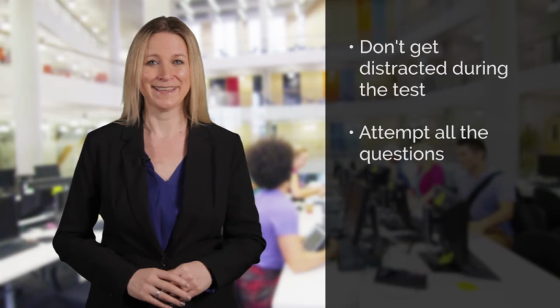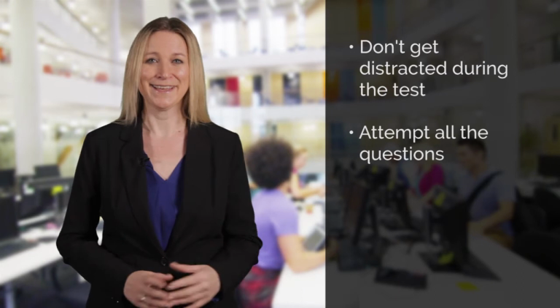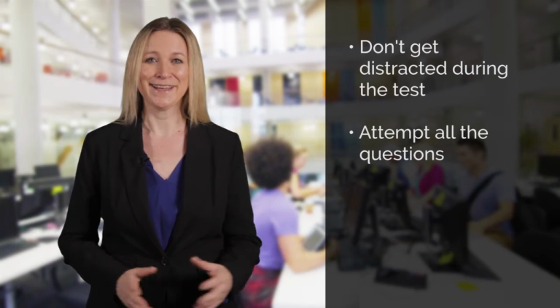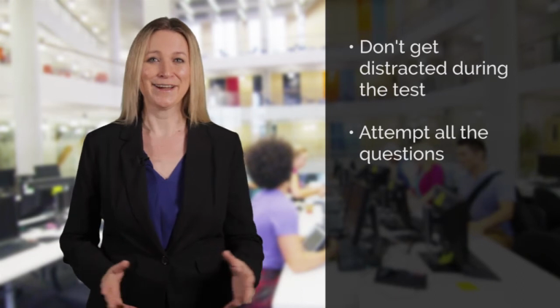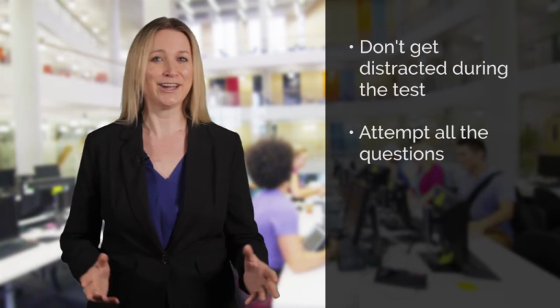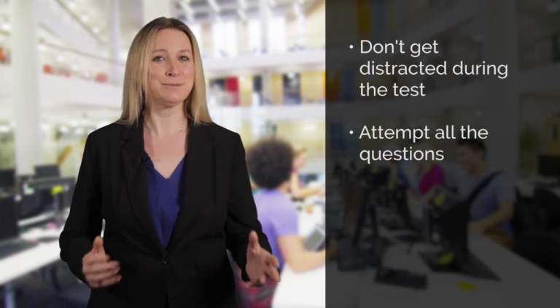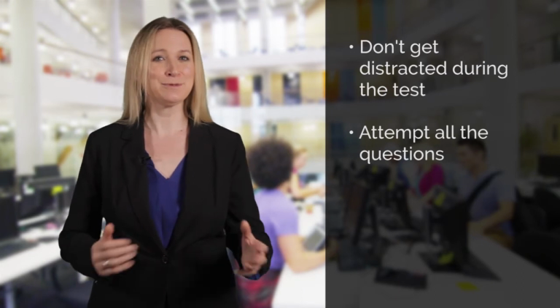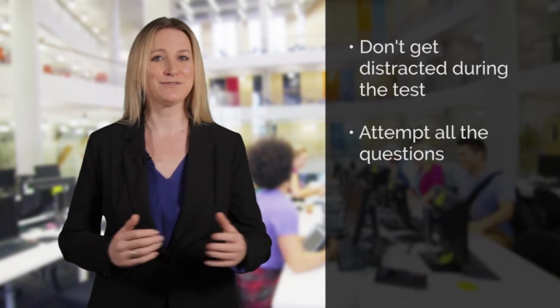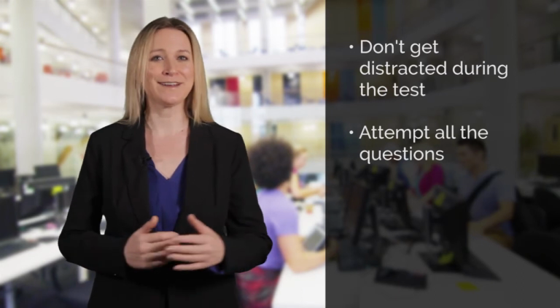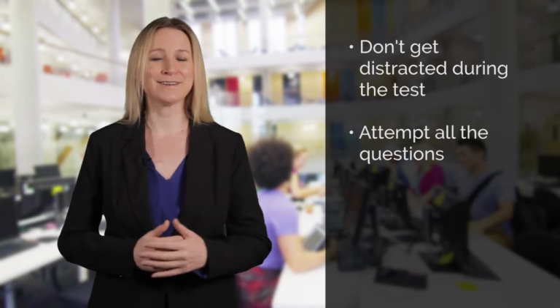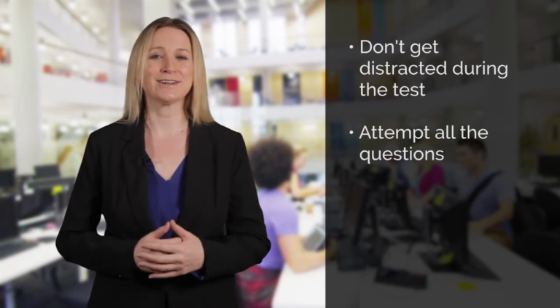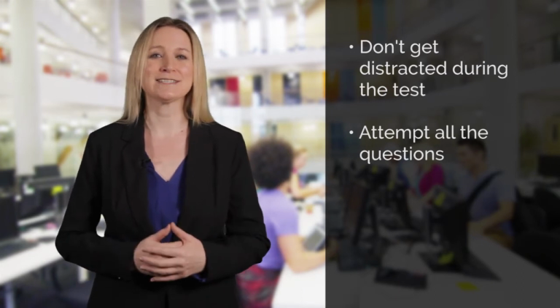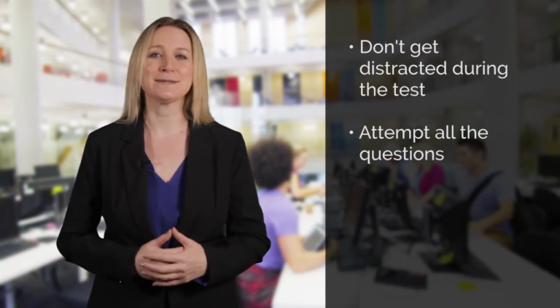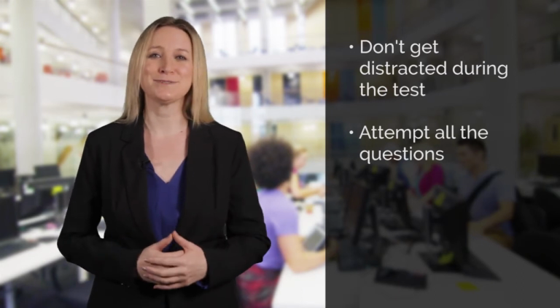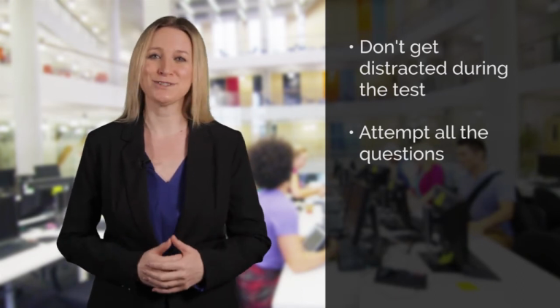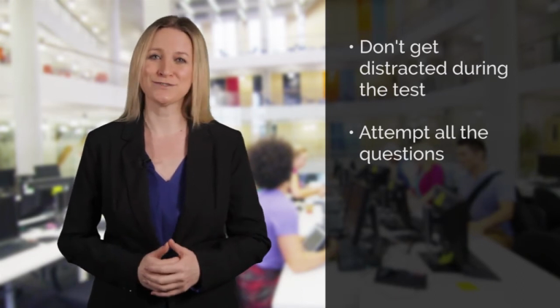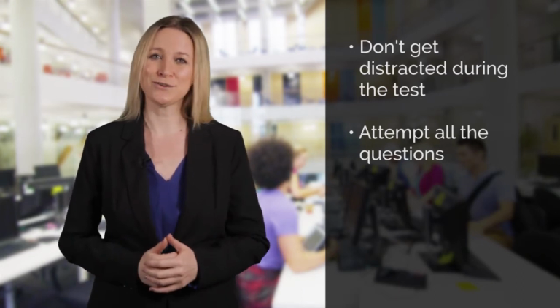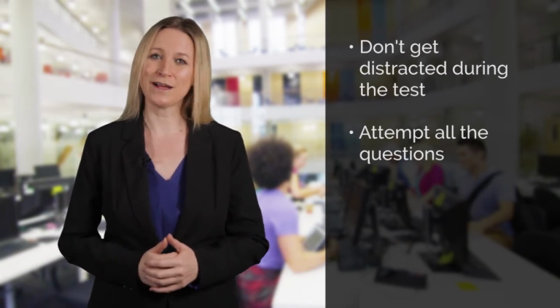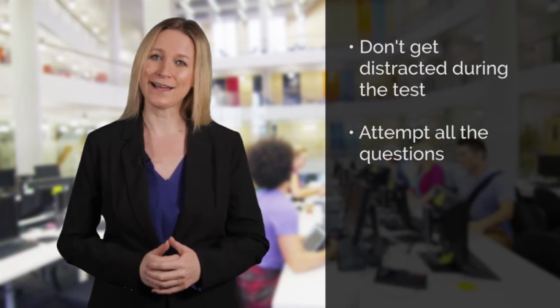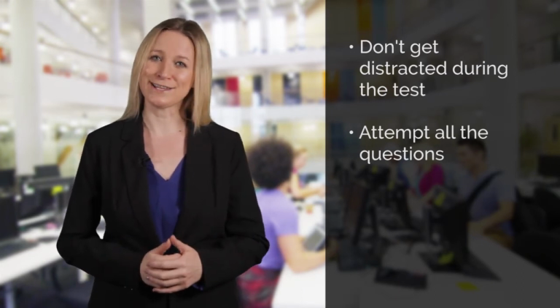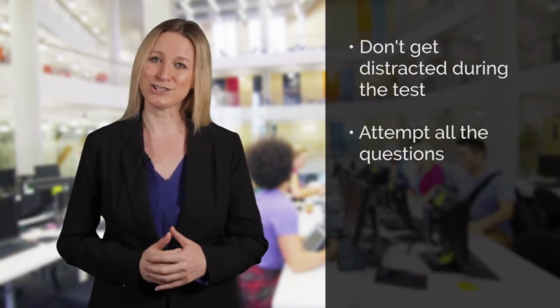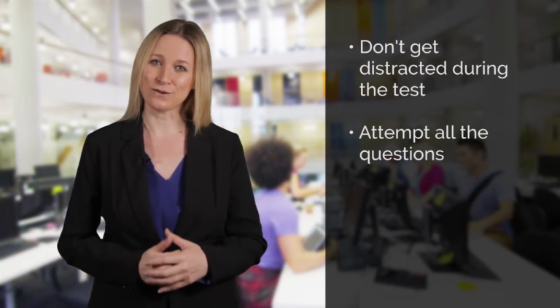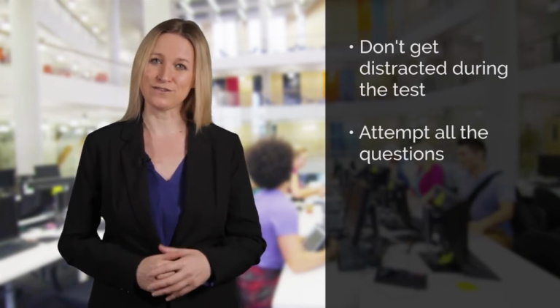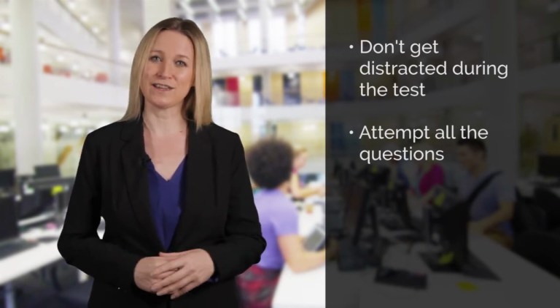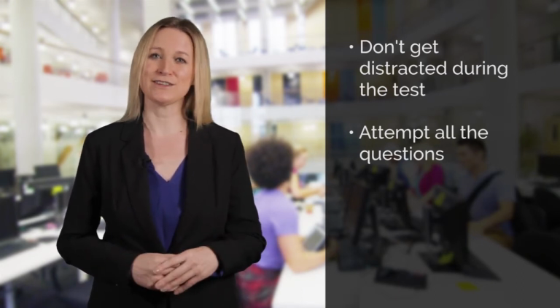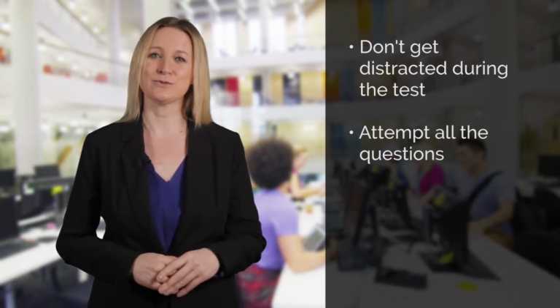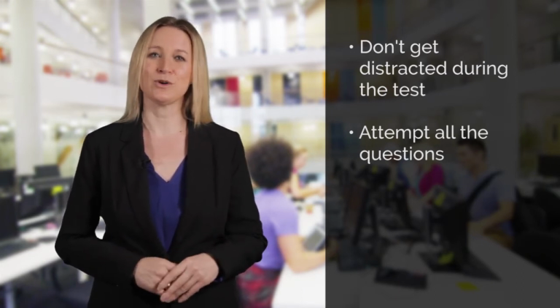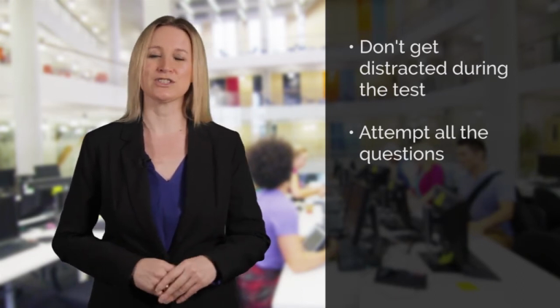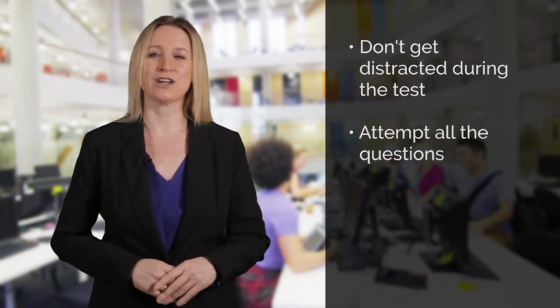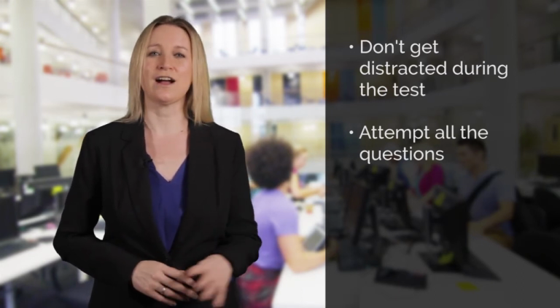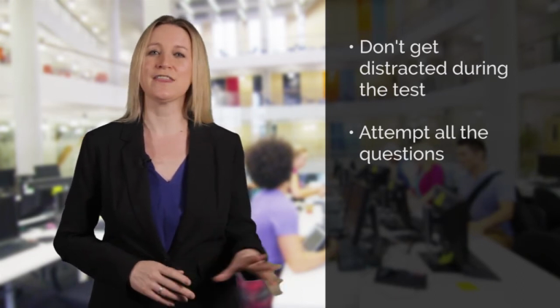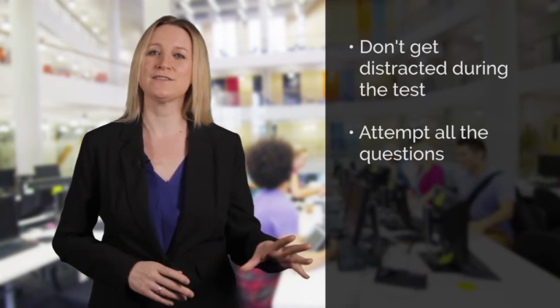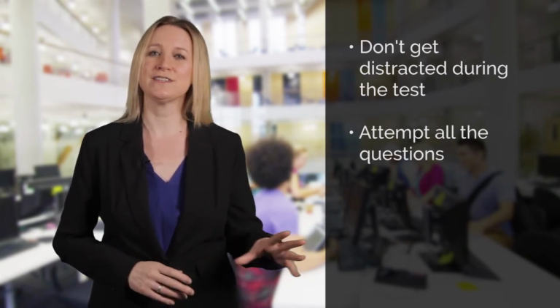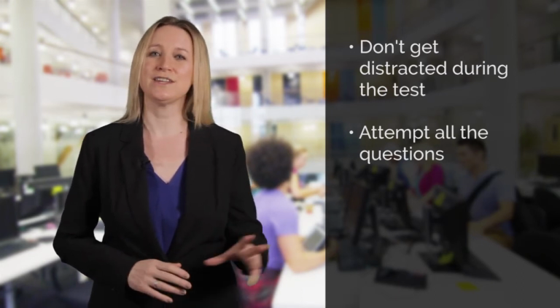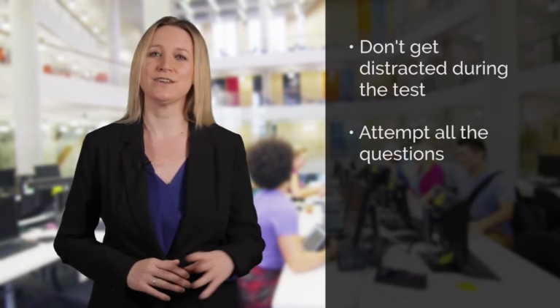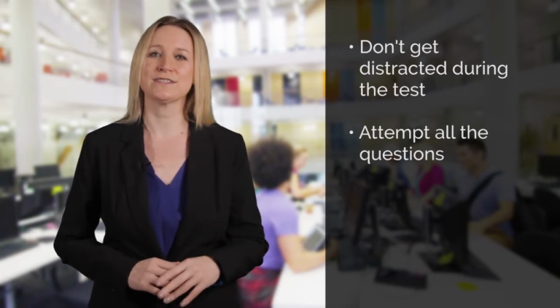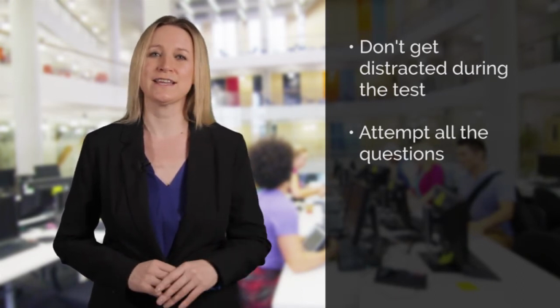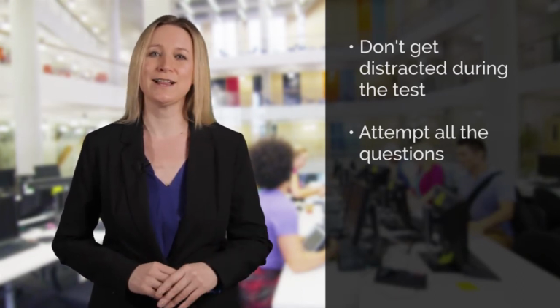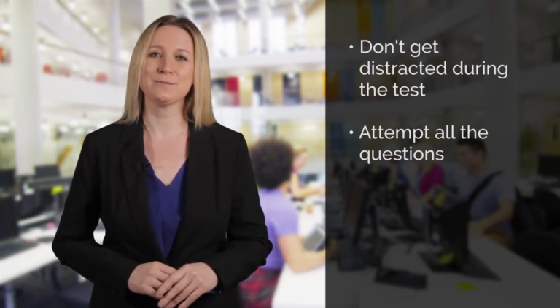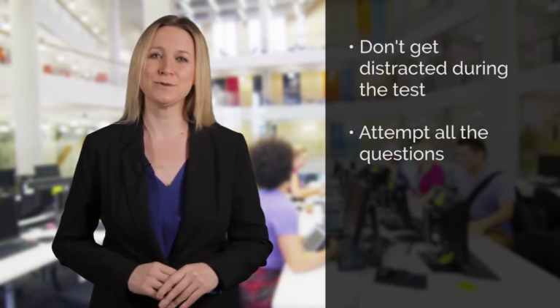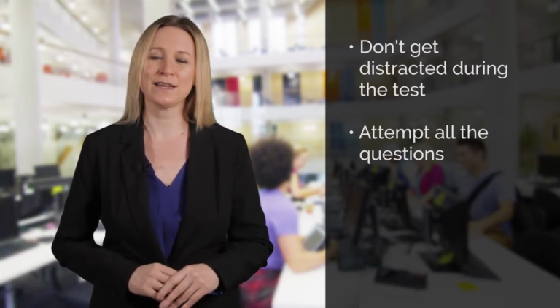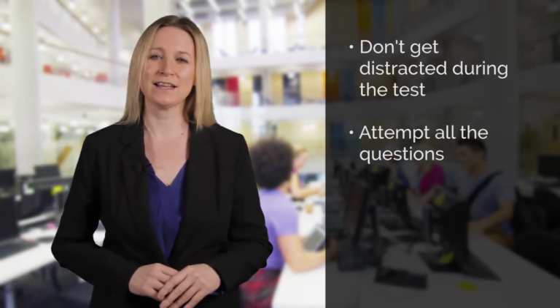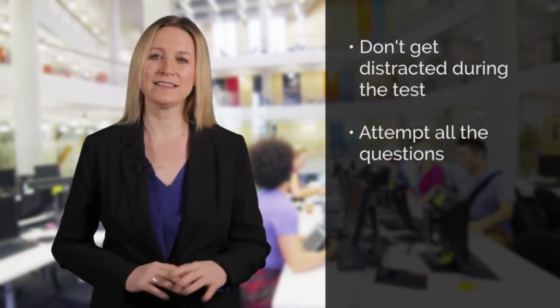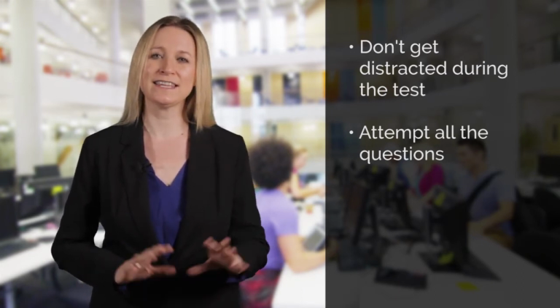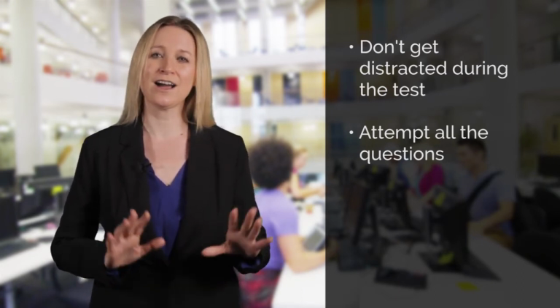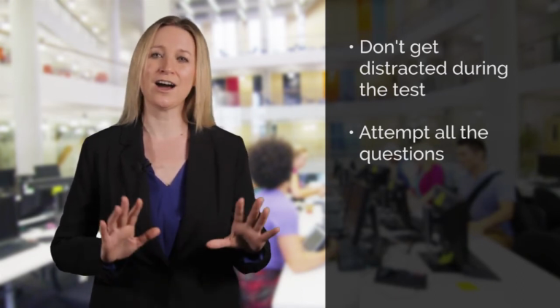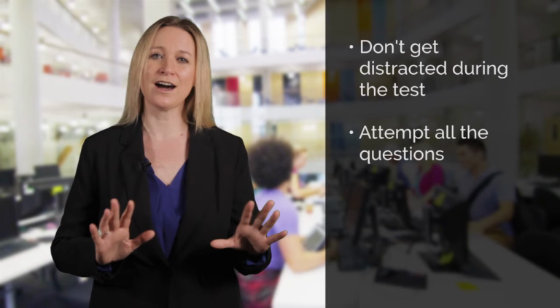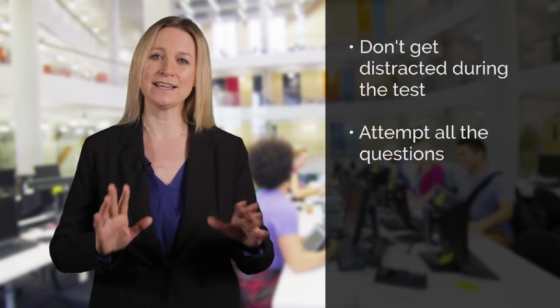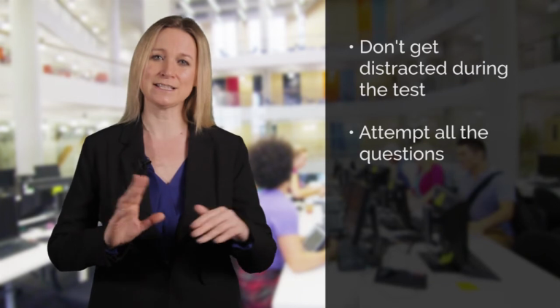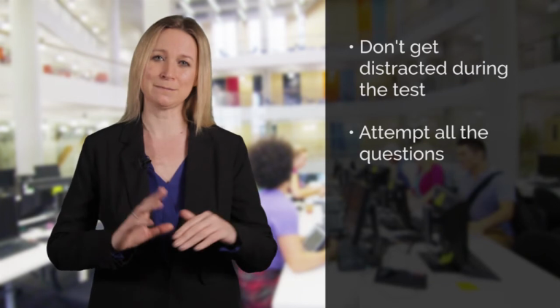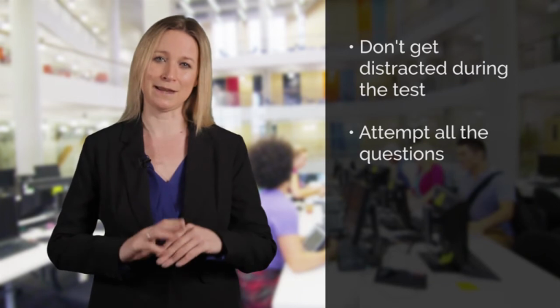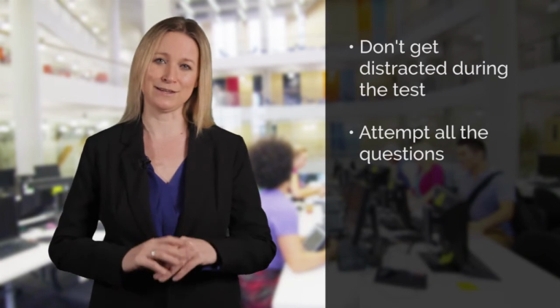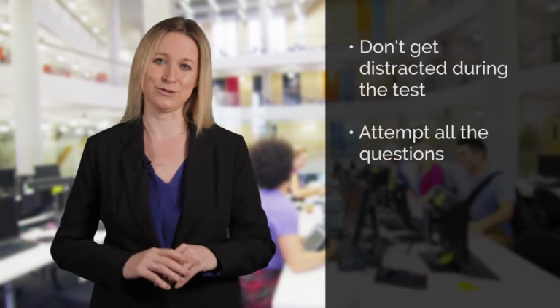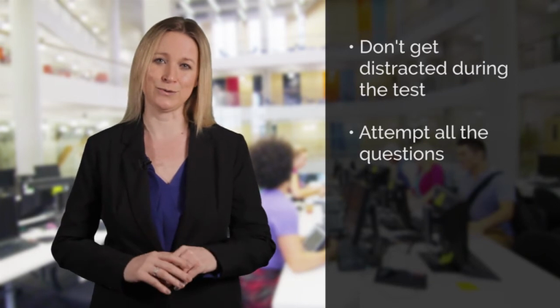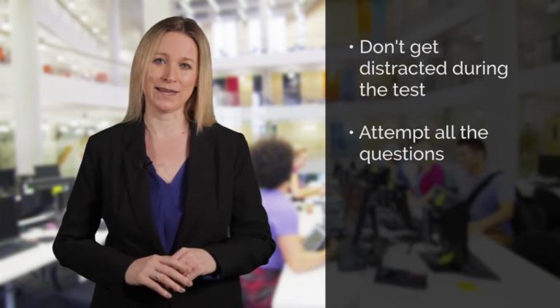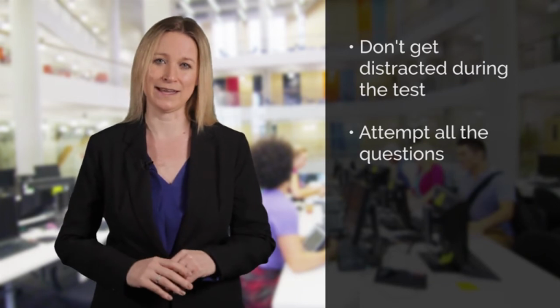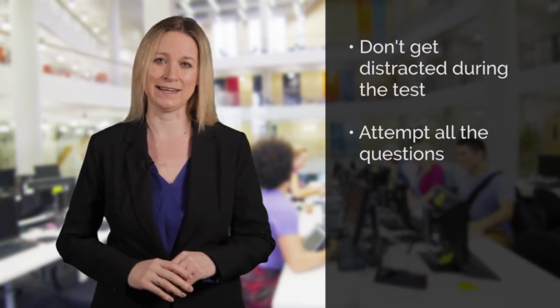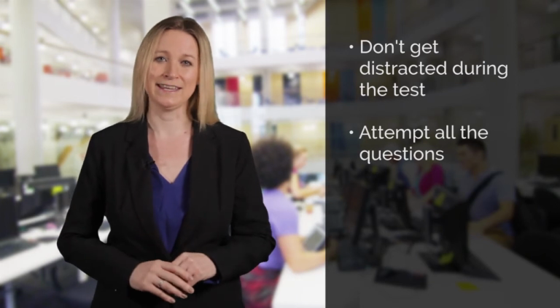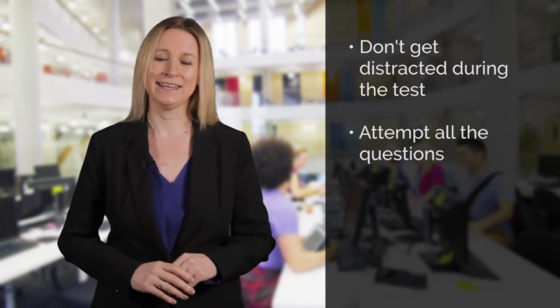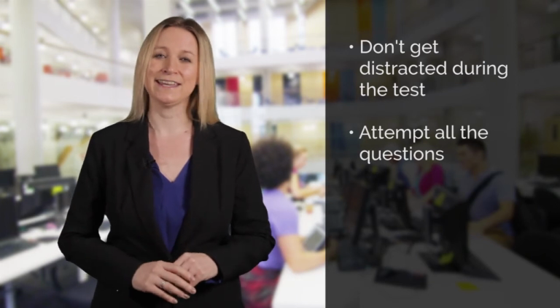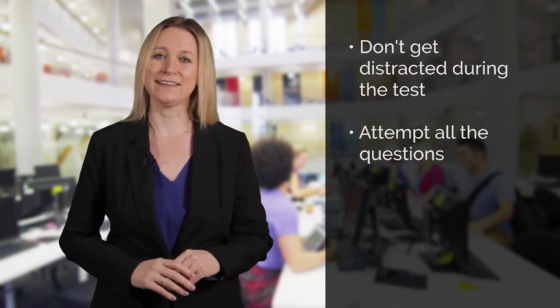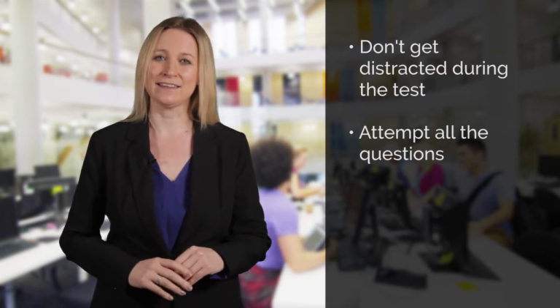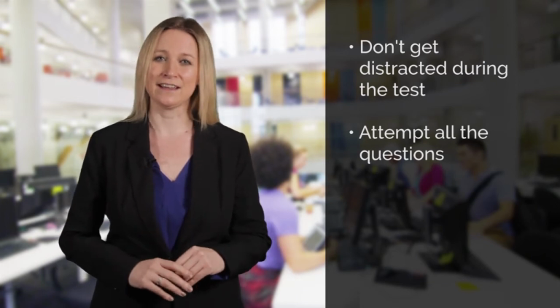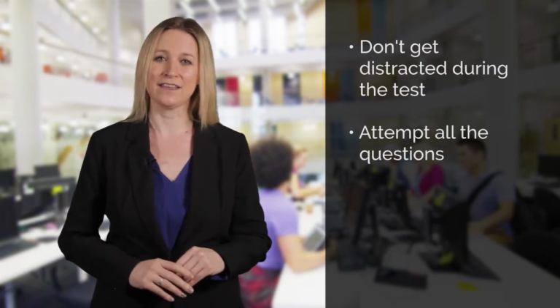I hope you found our tips useful, and don't forget to watch our other videos to help you get the highest band you can in the other IELTS for UKVI academic tests.